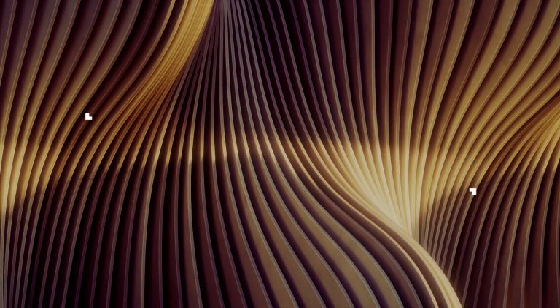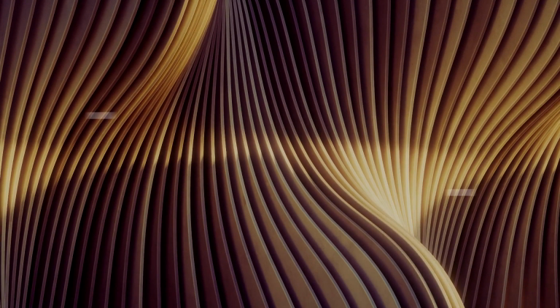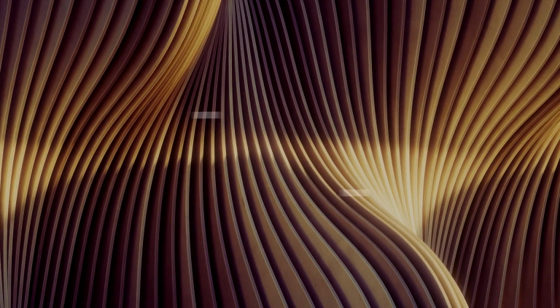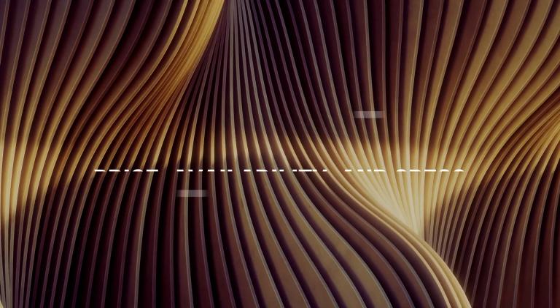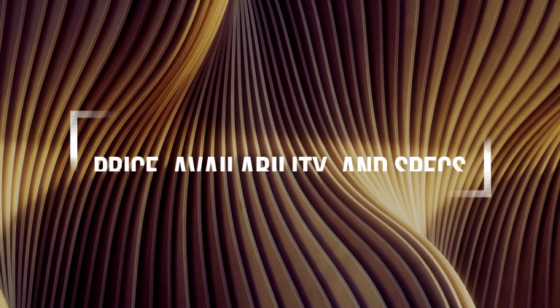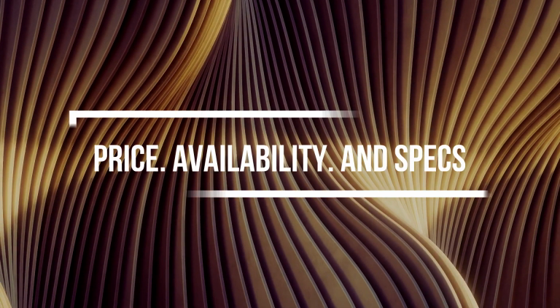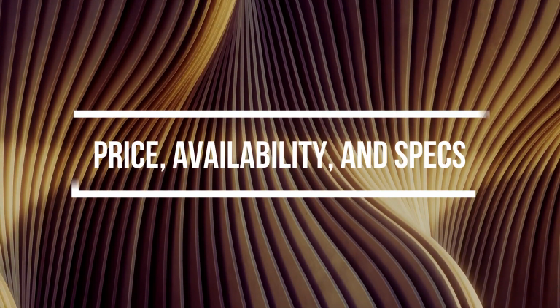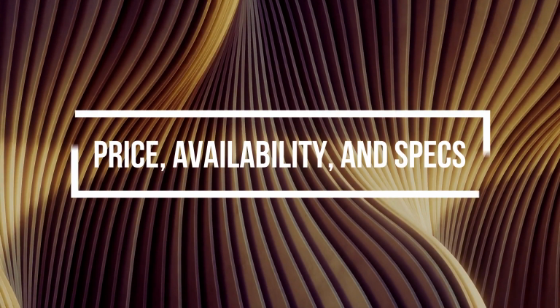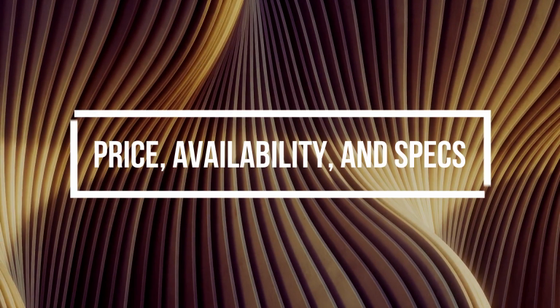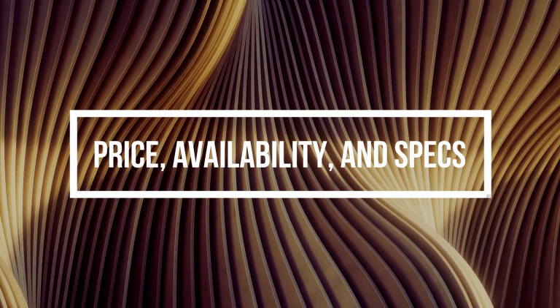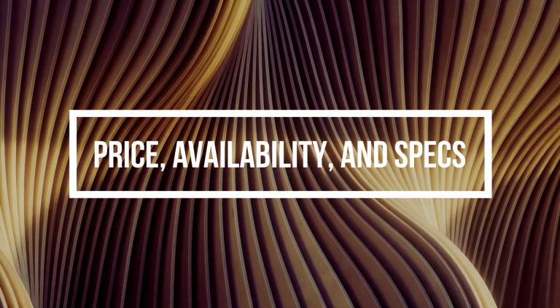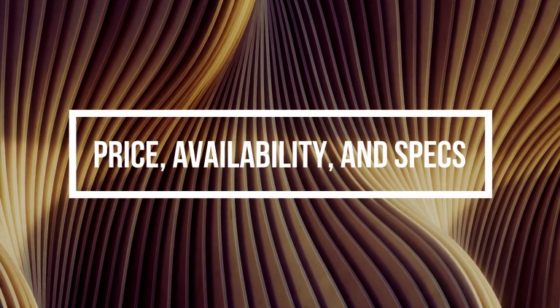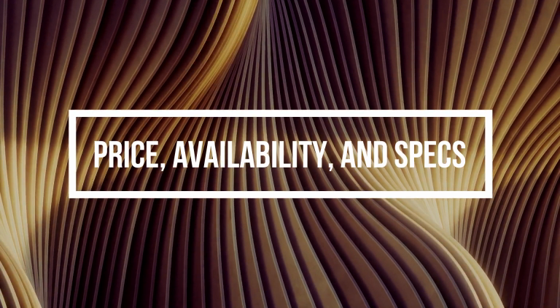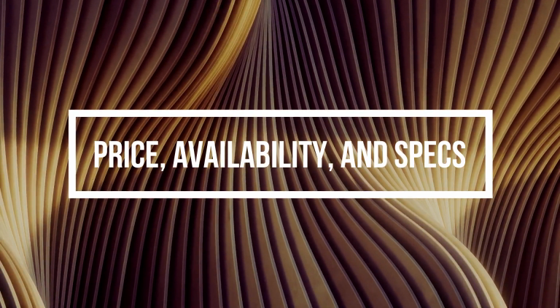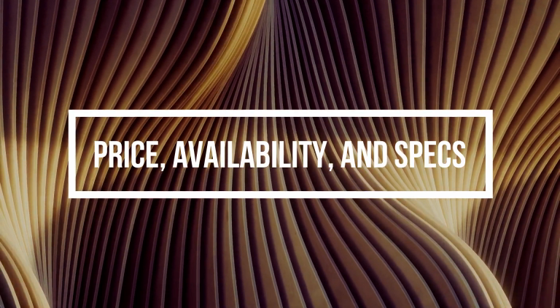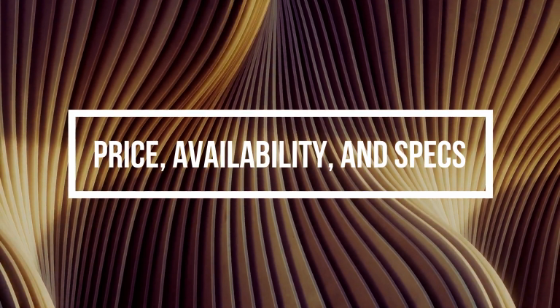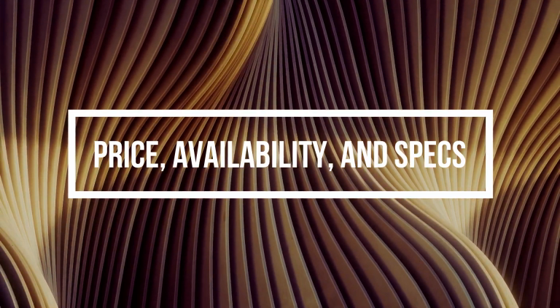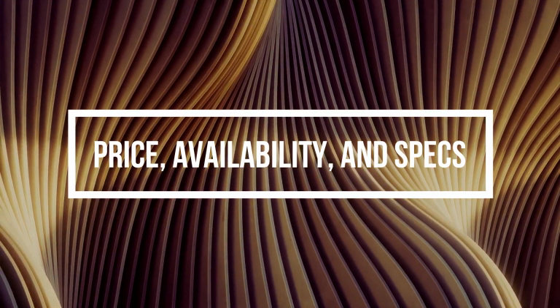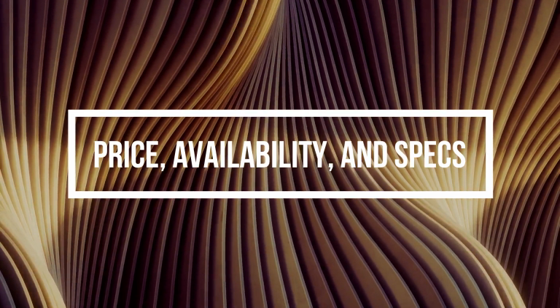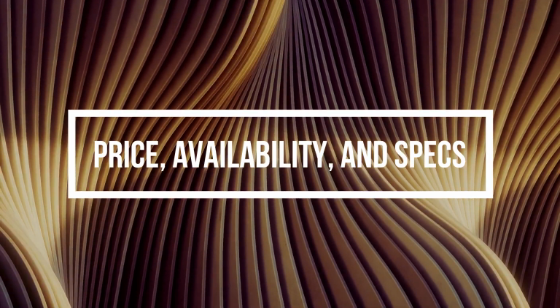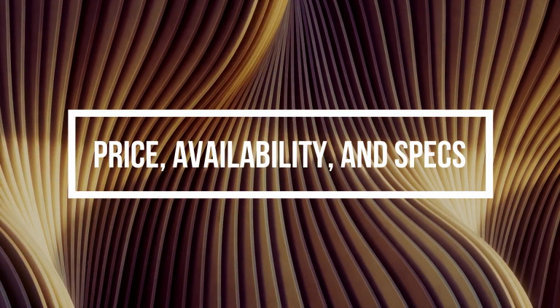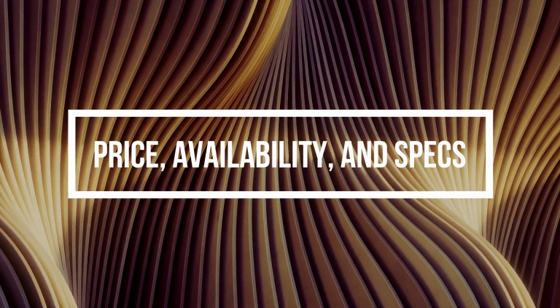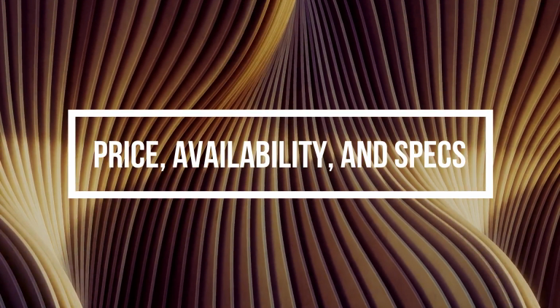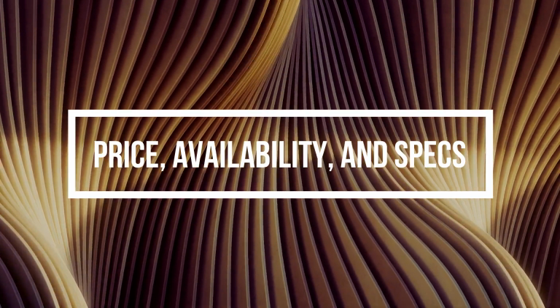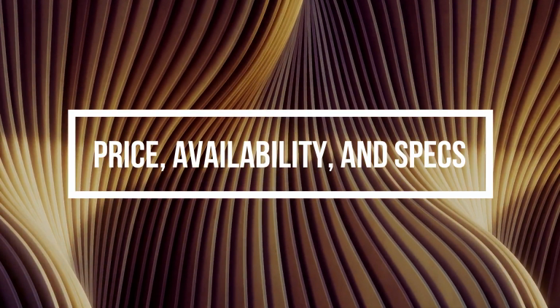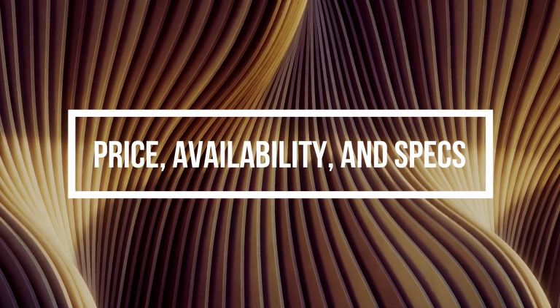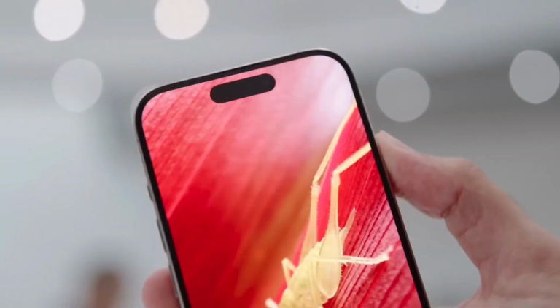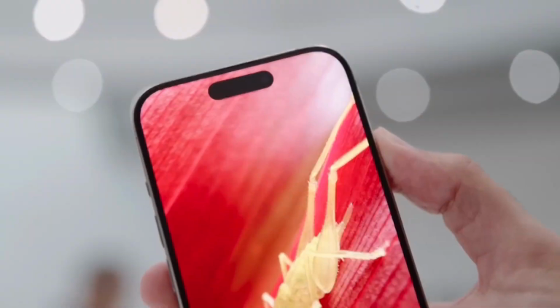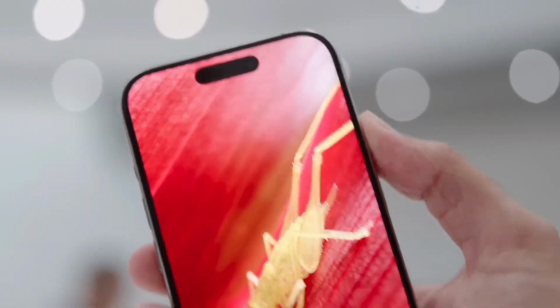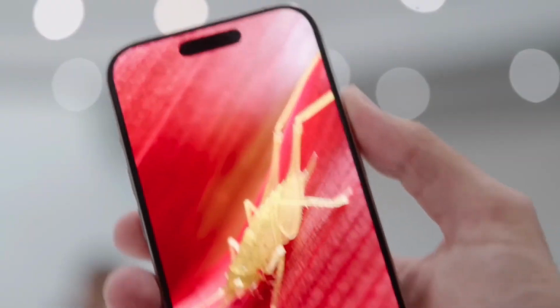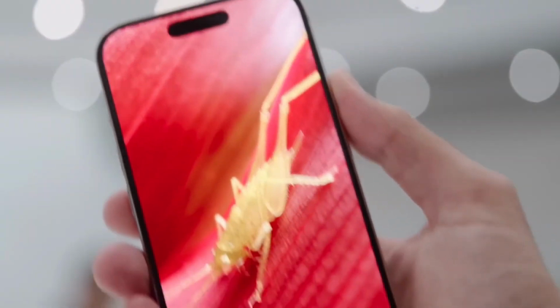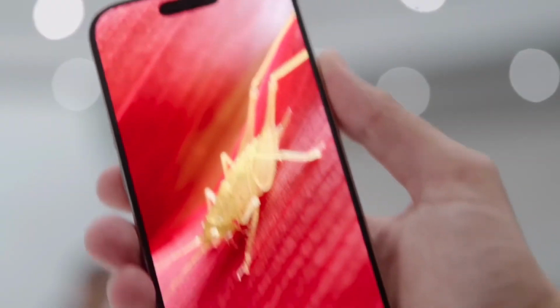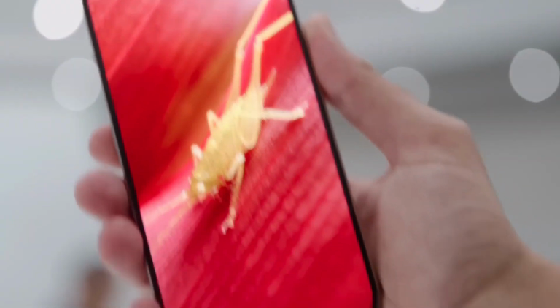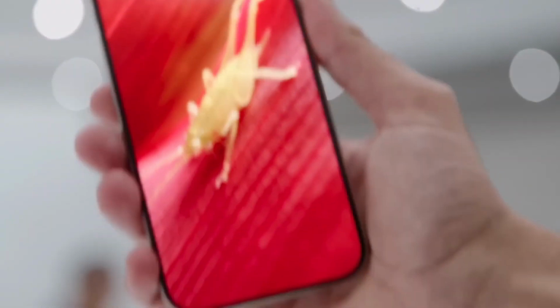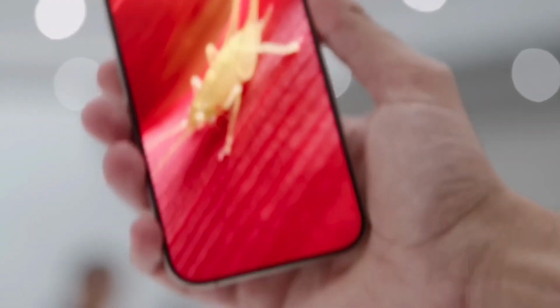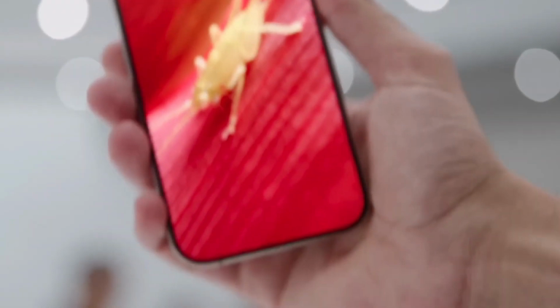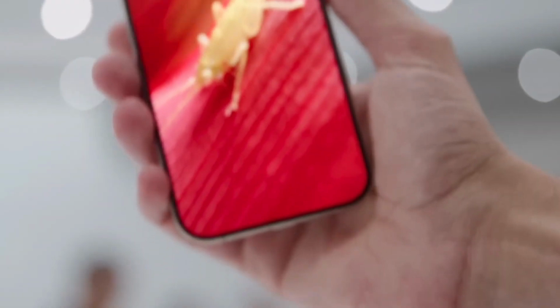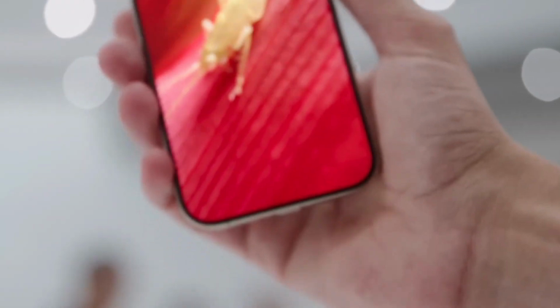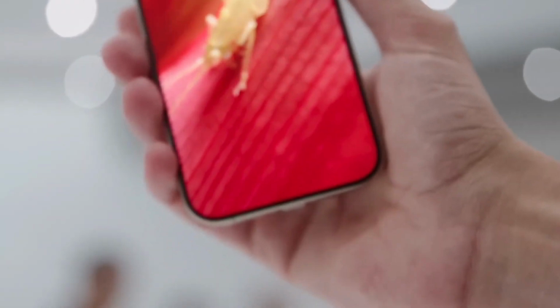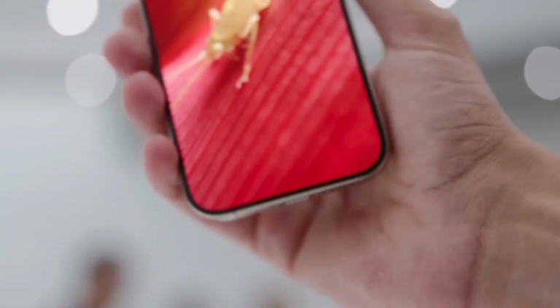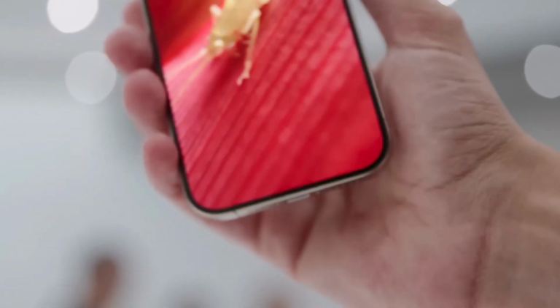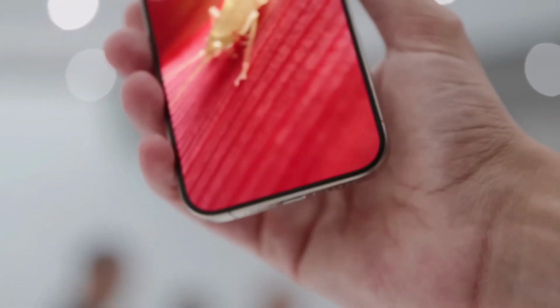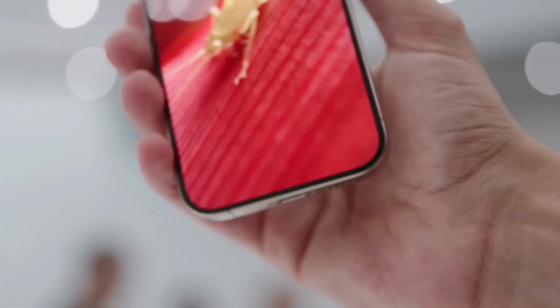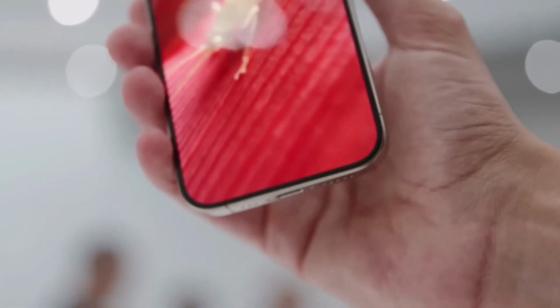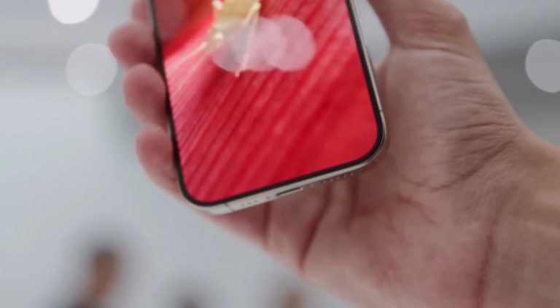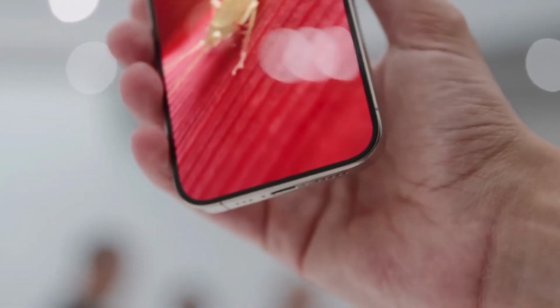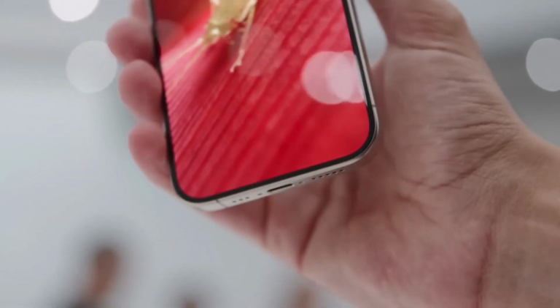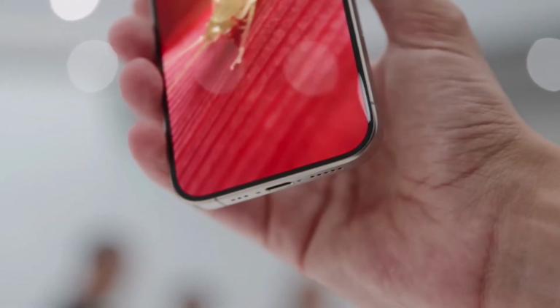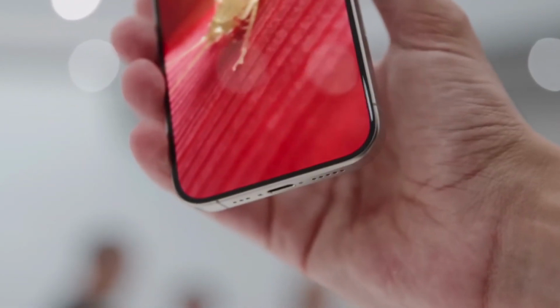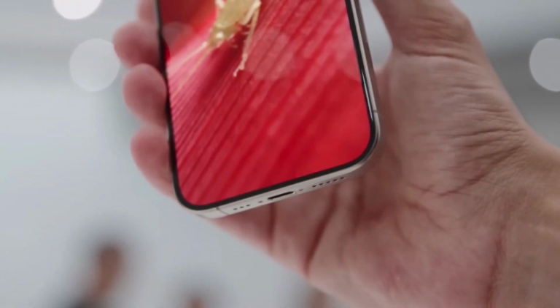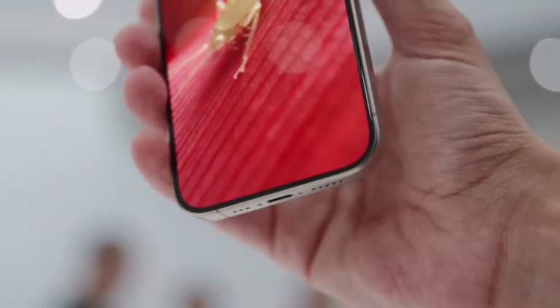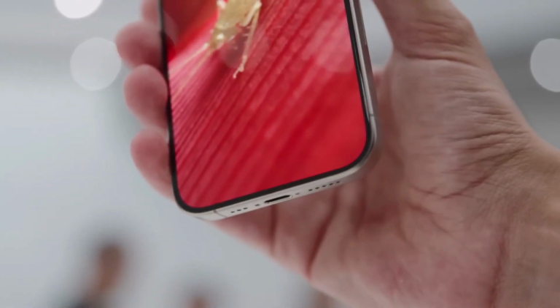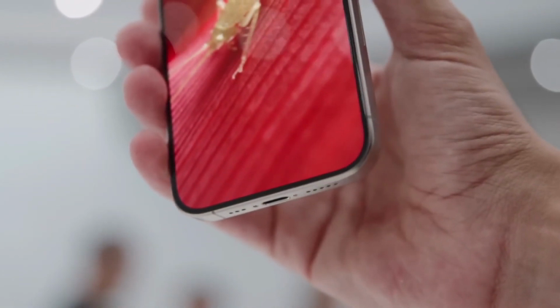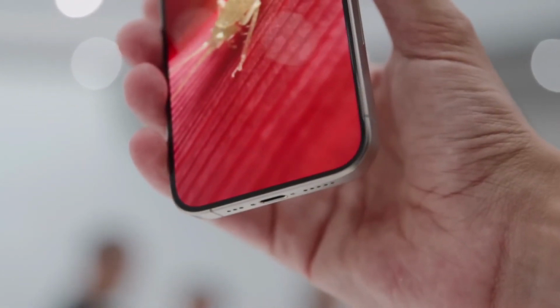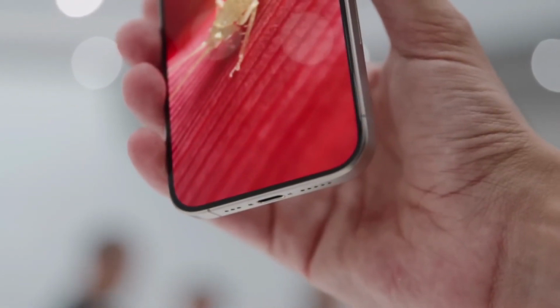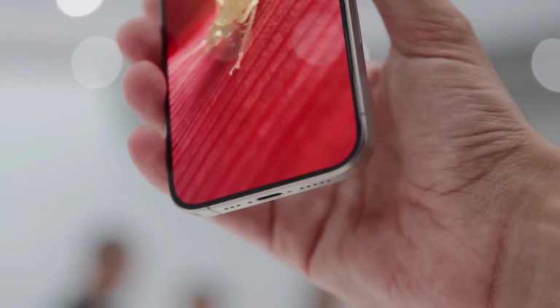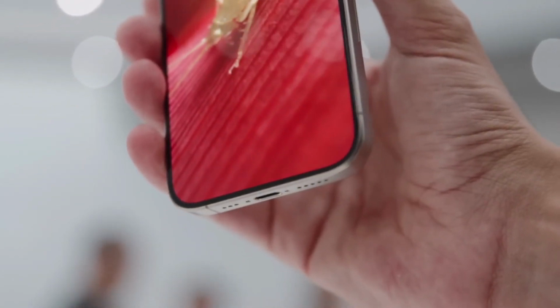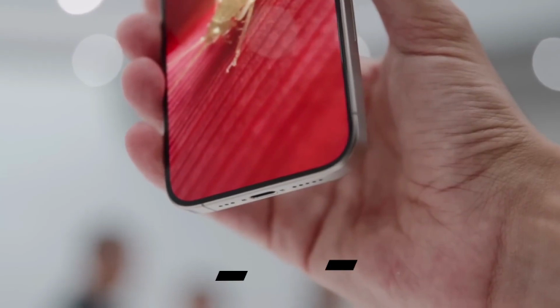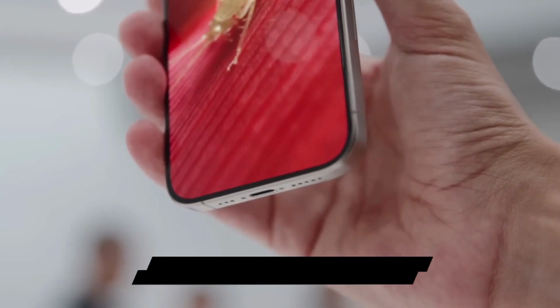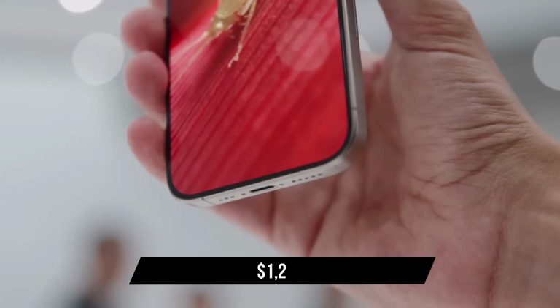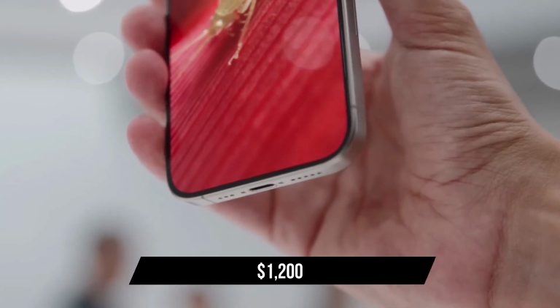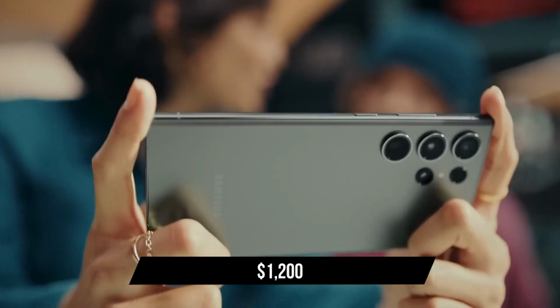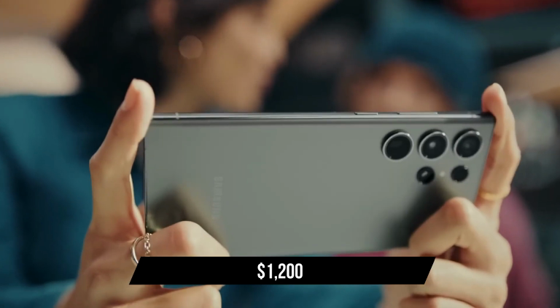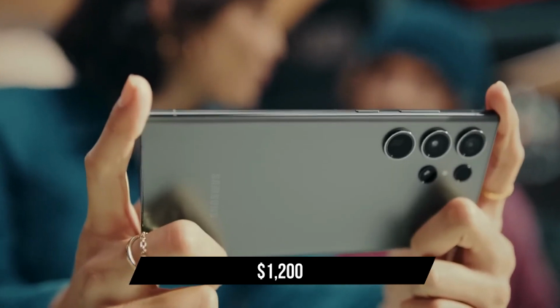Price, availability, and specs. Starting with the basics, both these premium devices come with a price tag of $1,200.